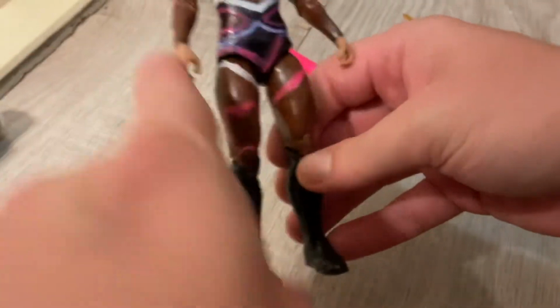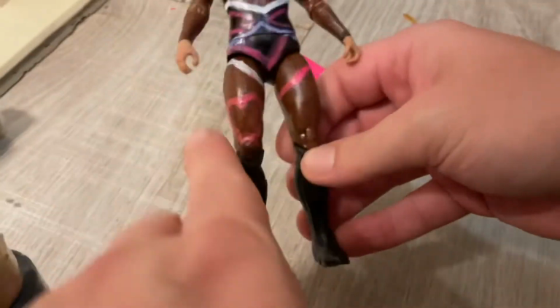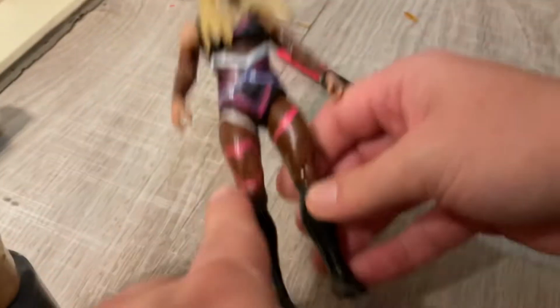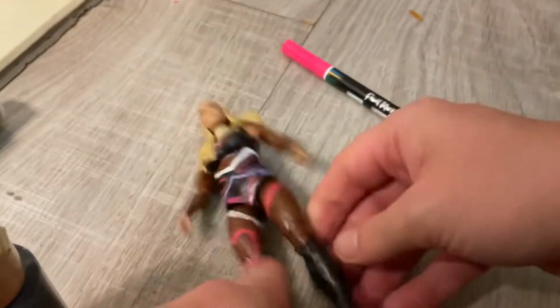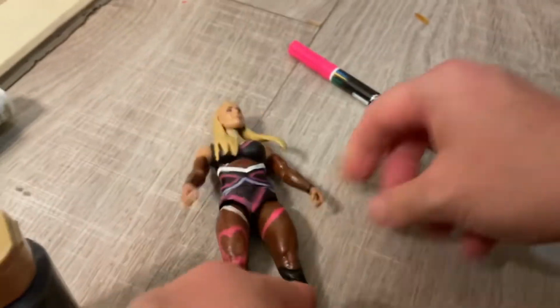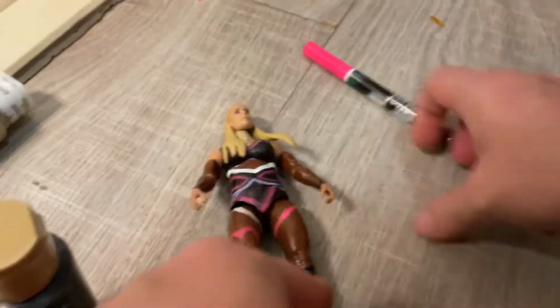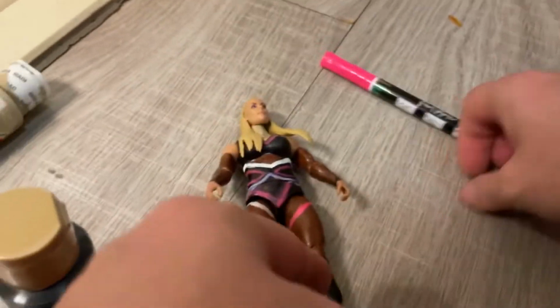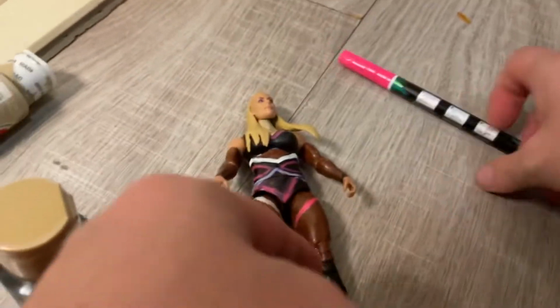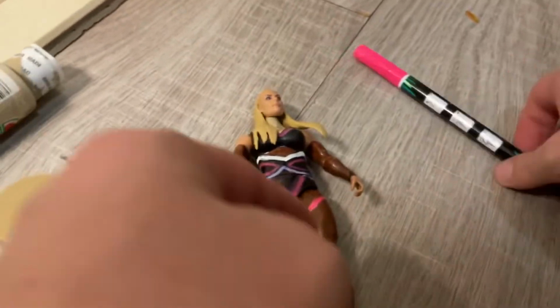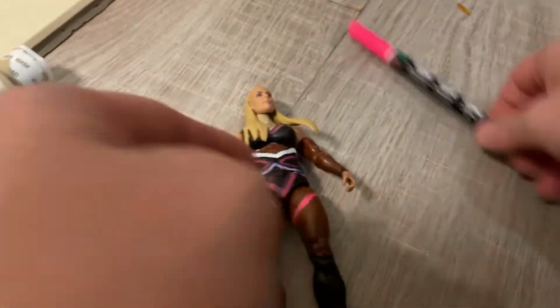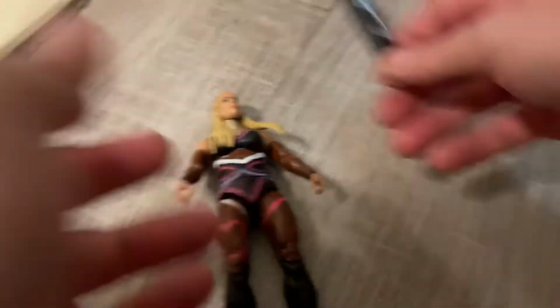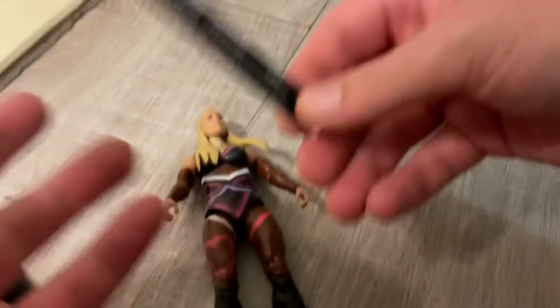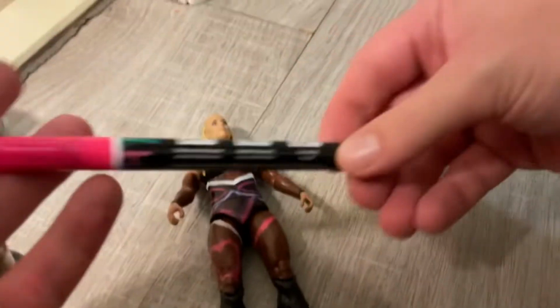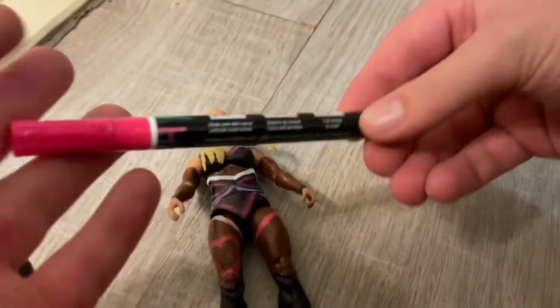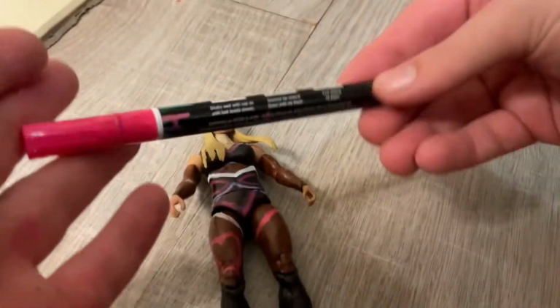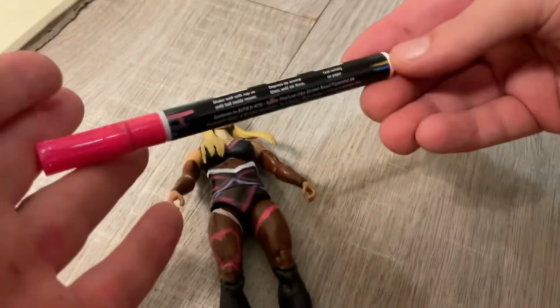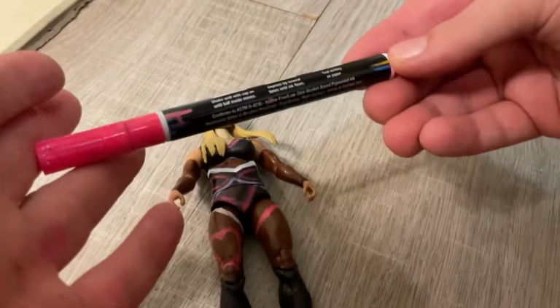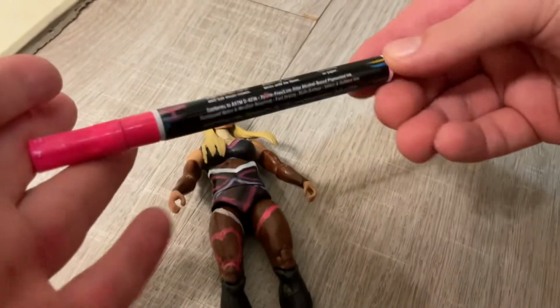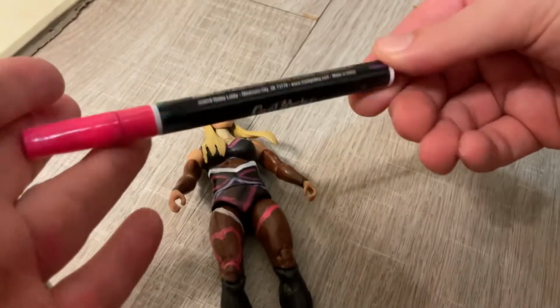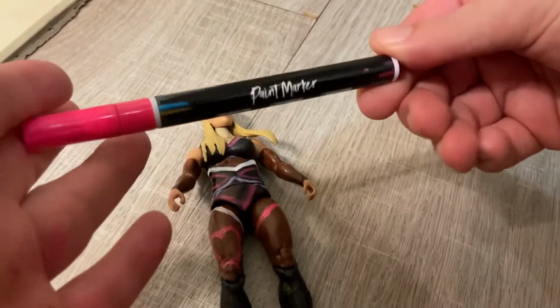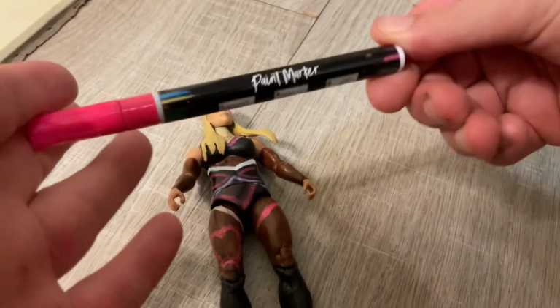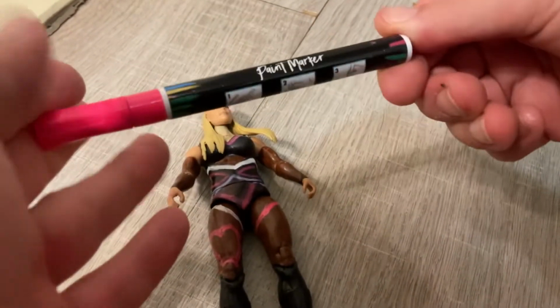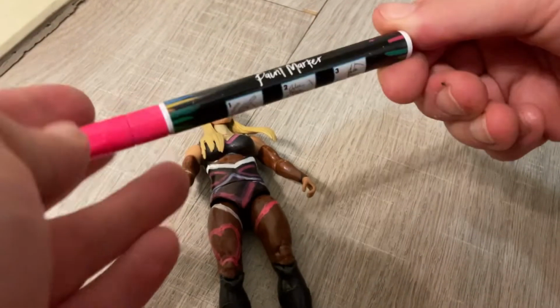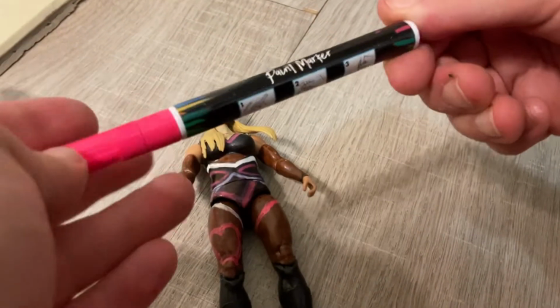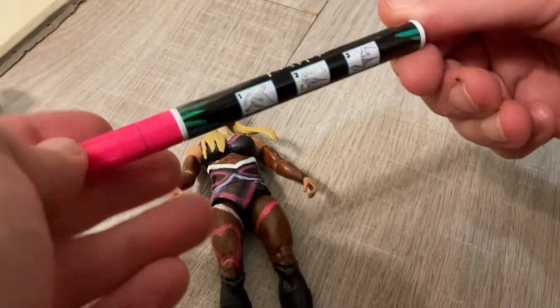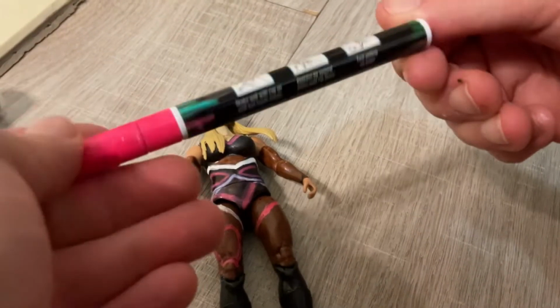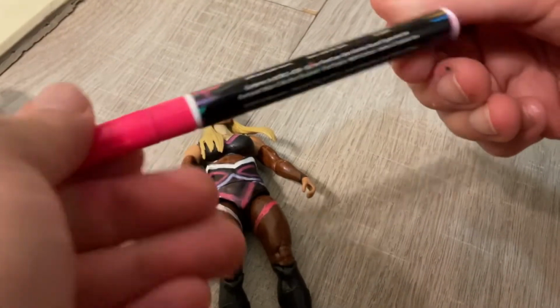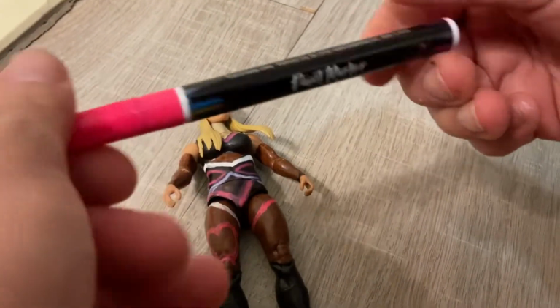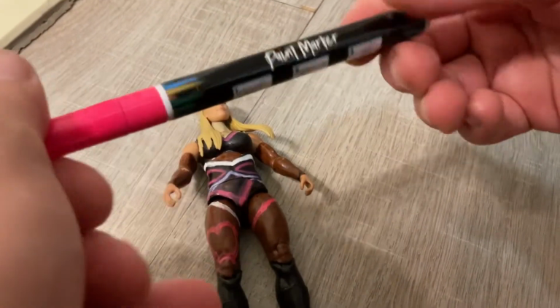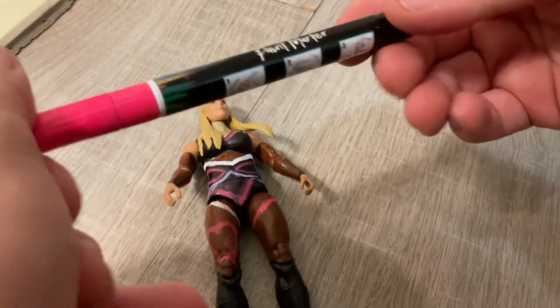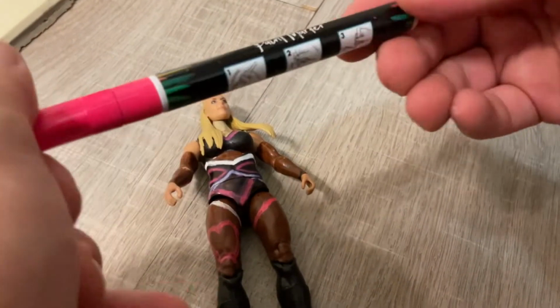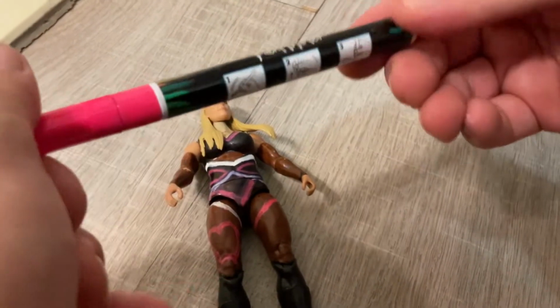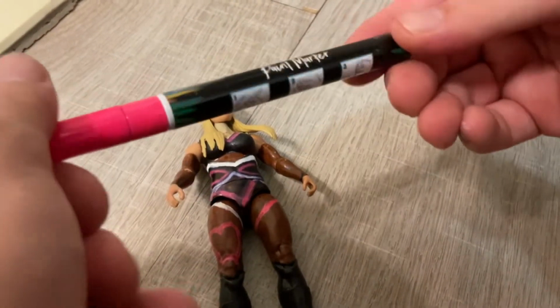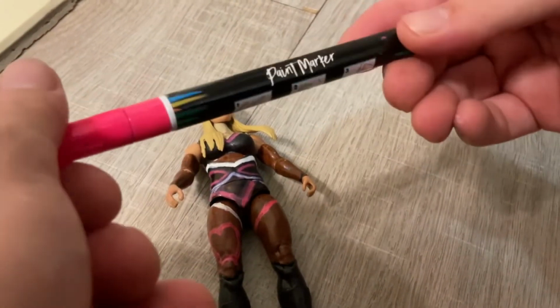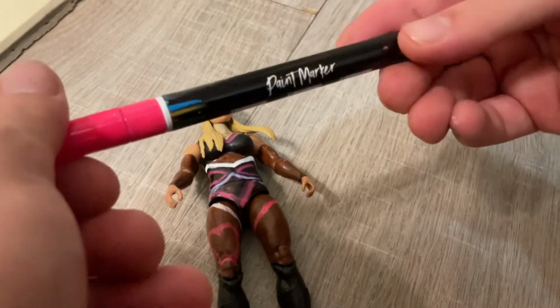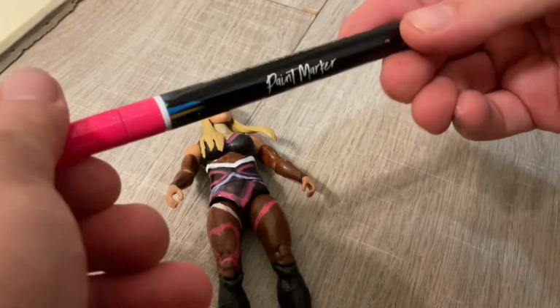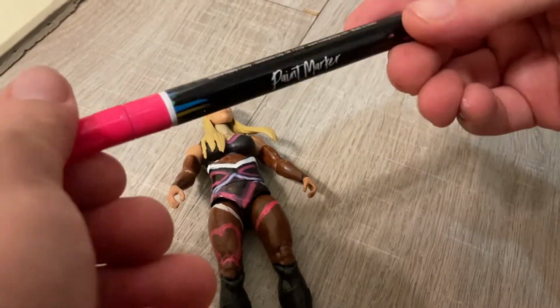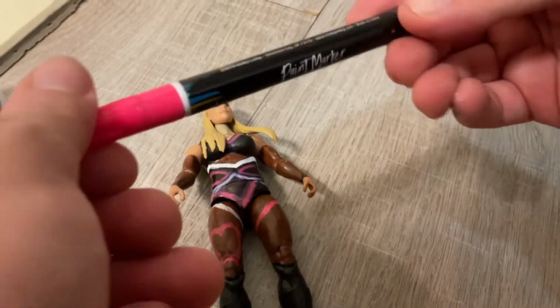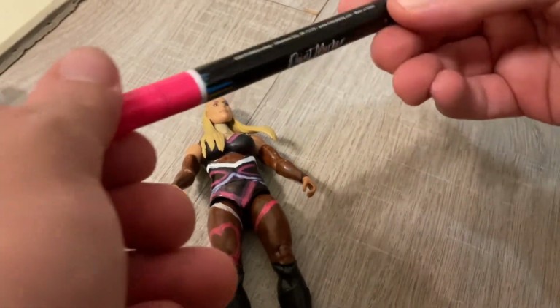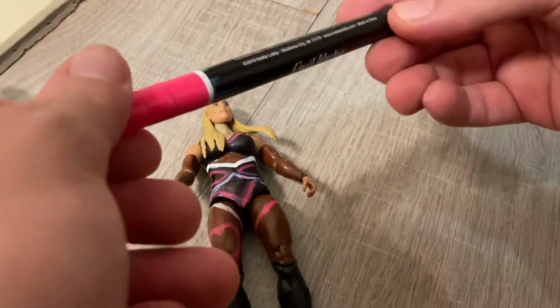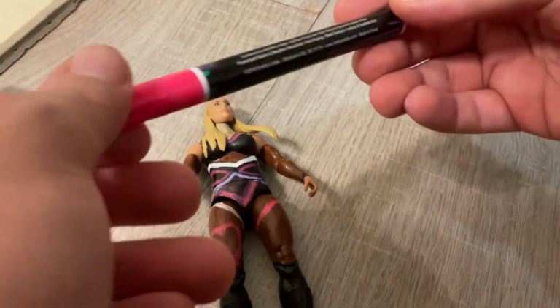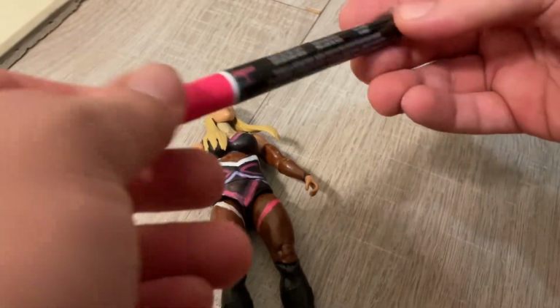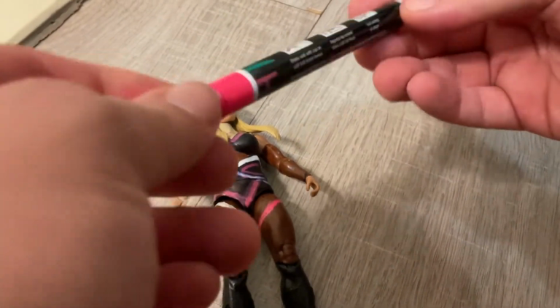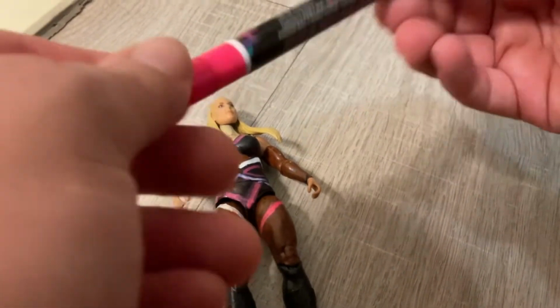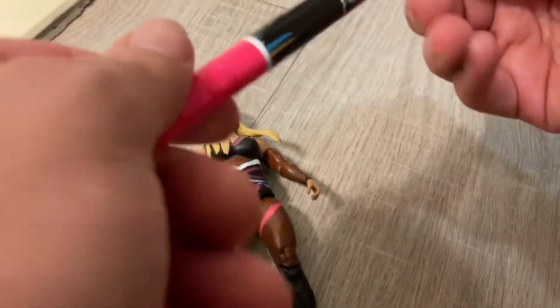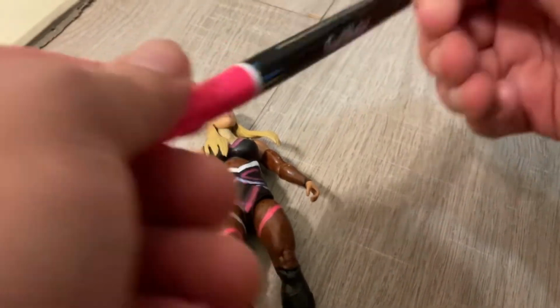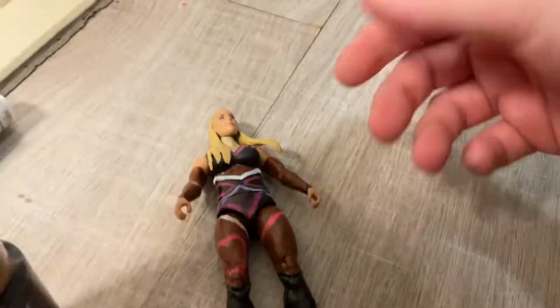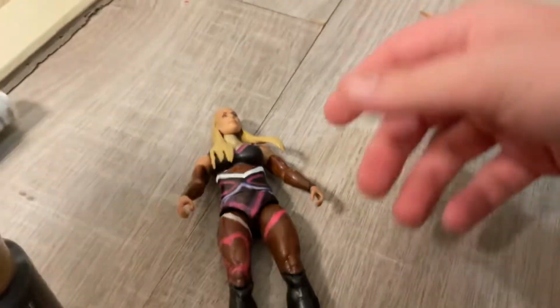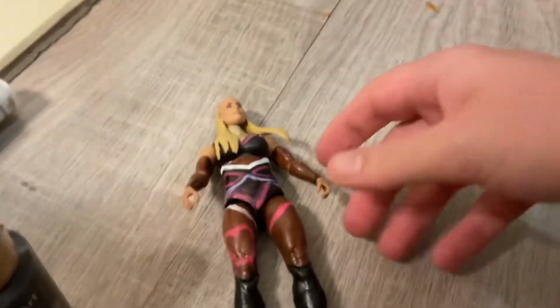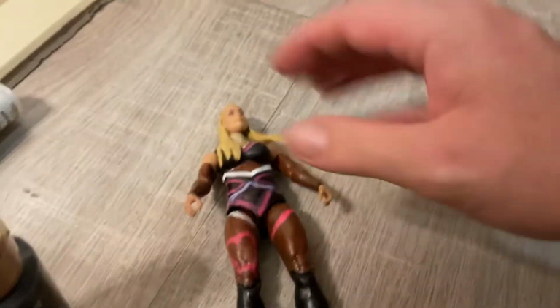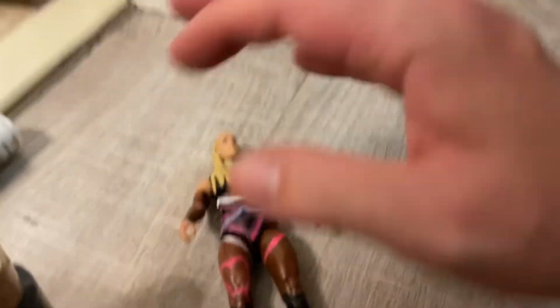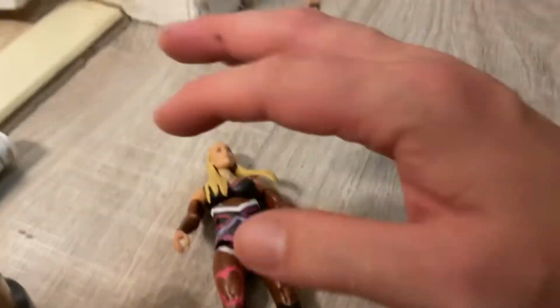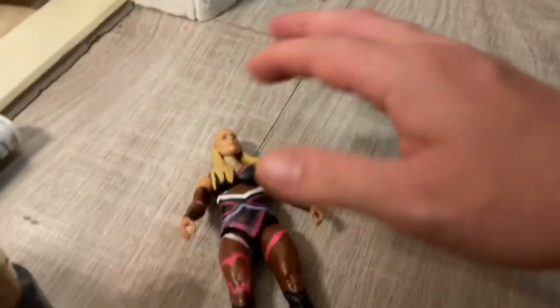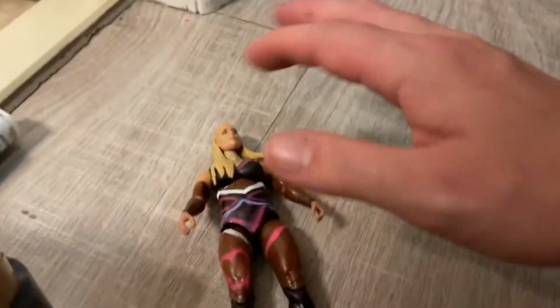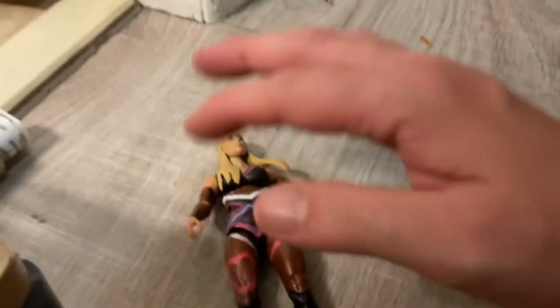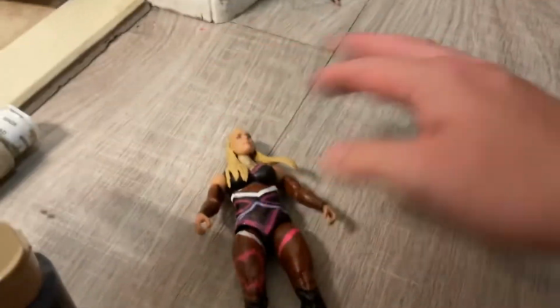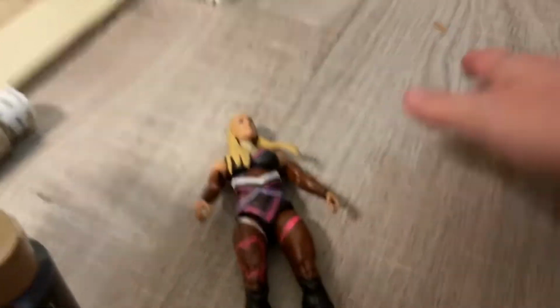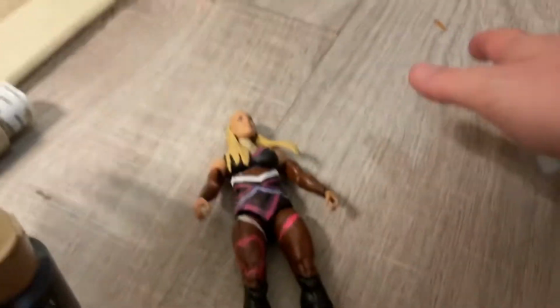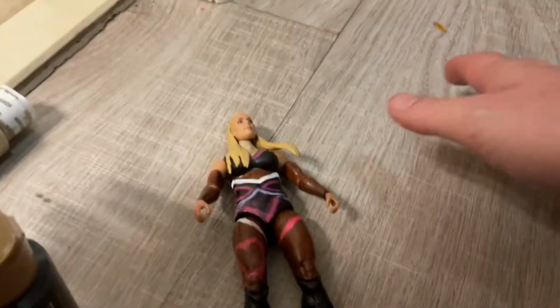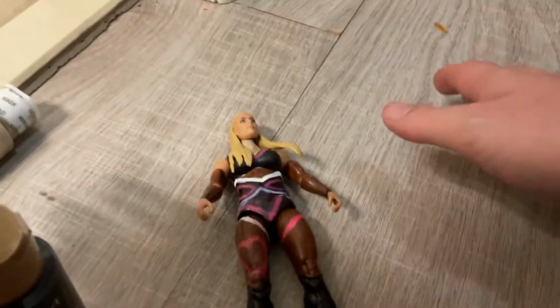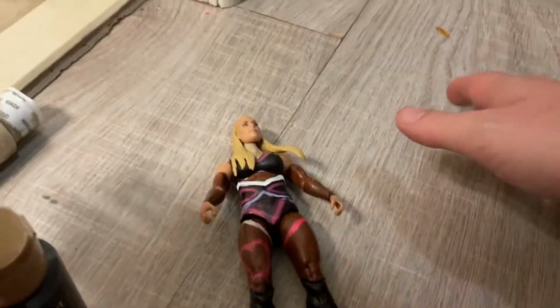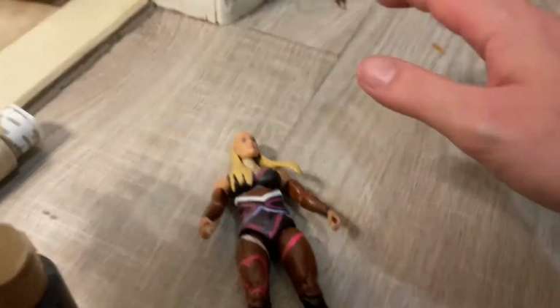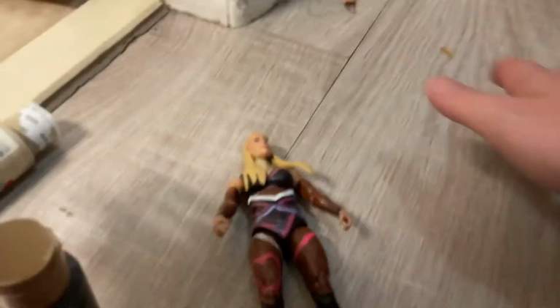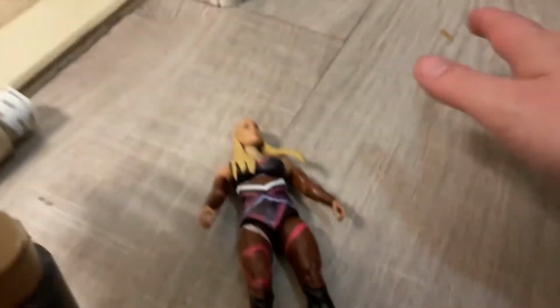And the heart — I use this marker, get it from Hobby Lobby. Really good. I get this marker from Hobby Lobby. Most of my stuff I get from Hobby Lobby.